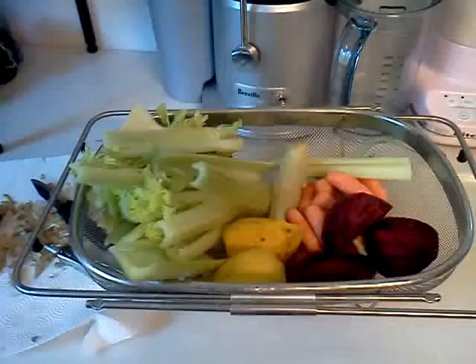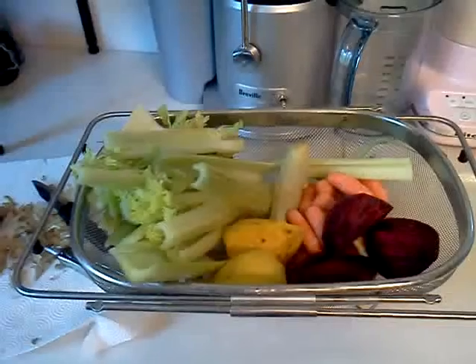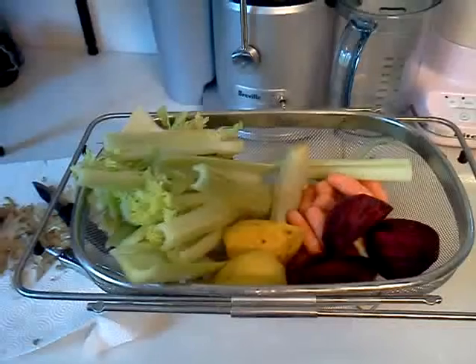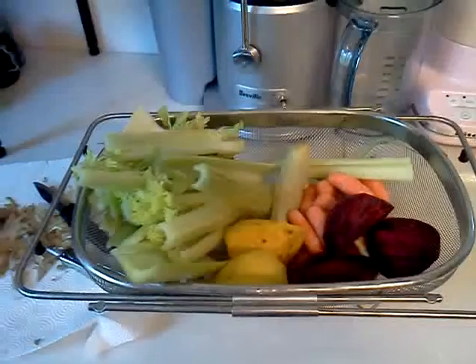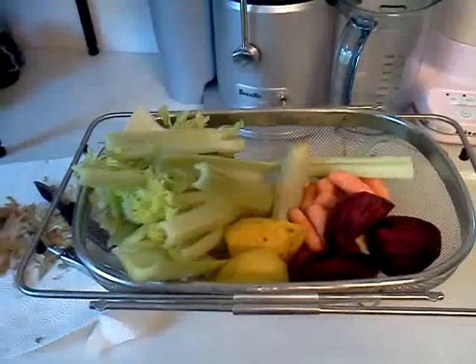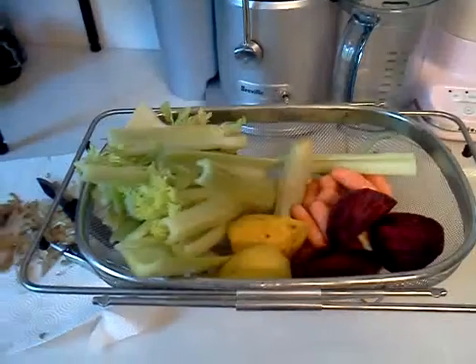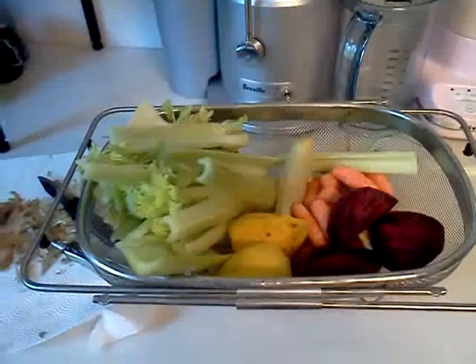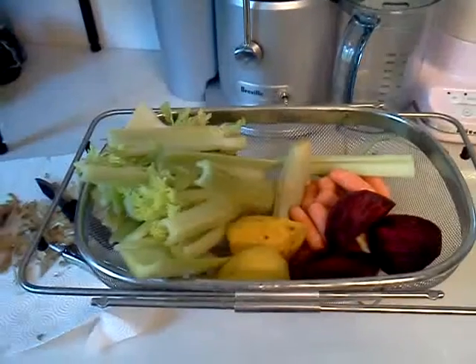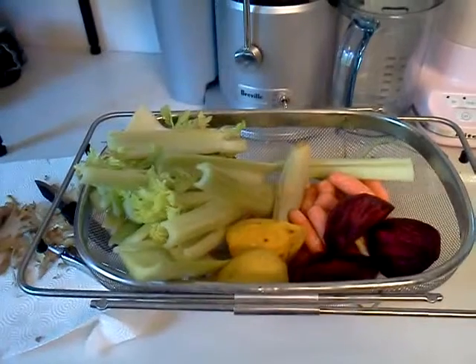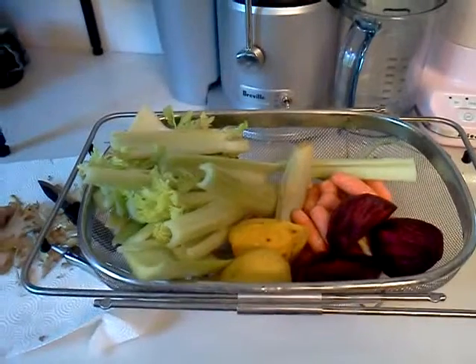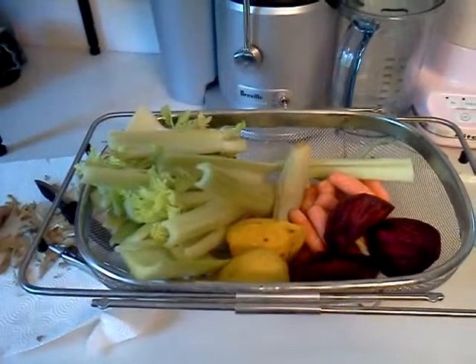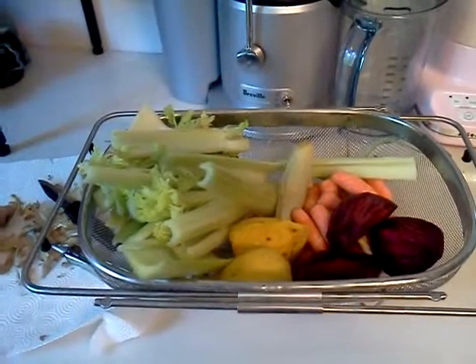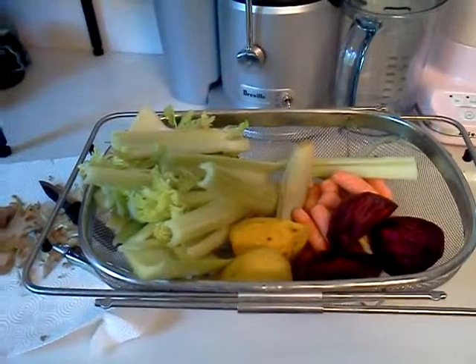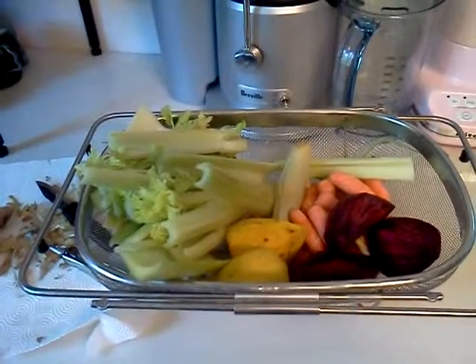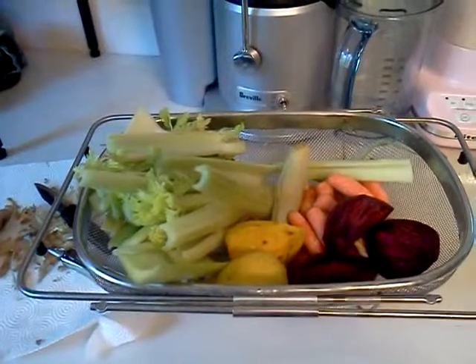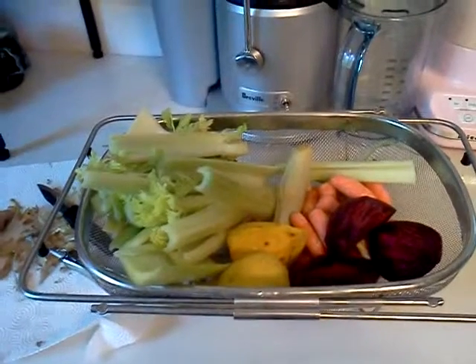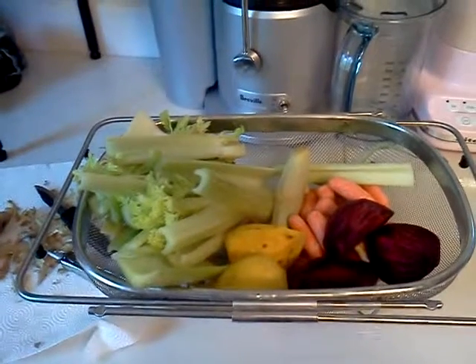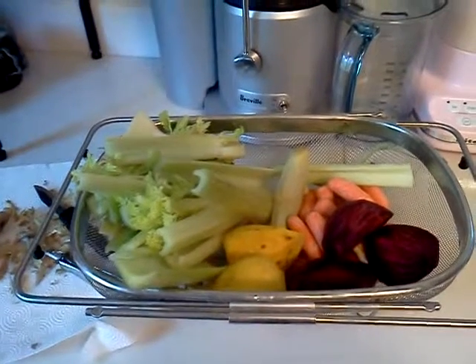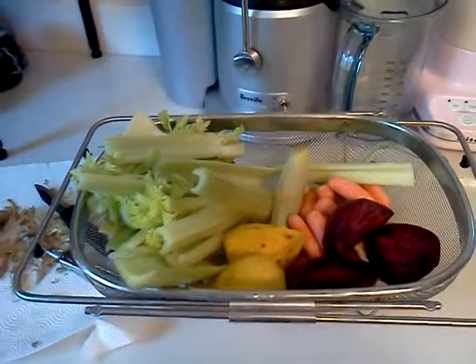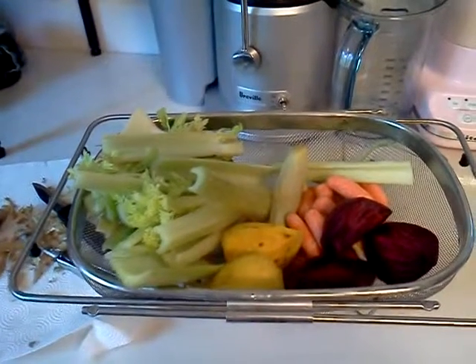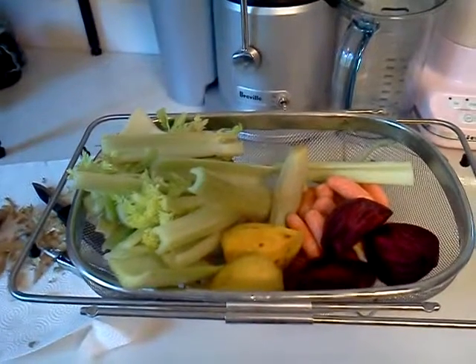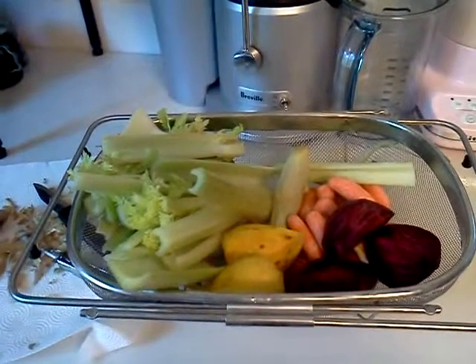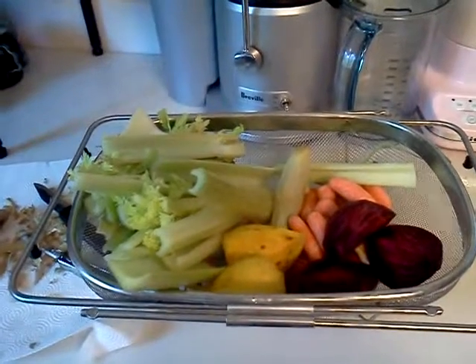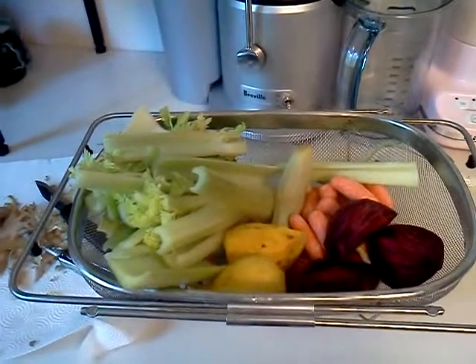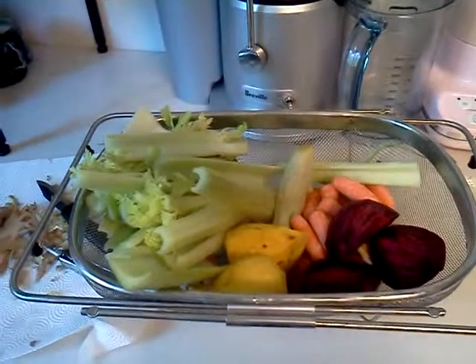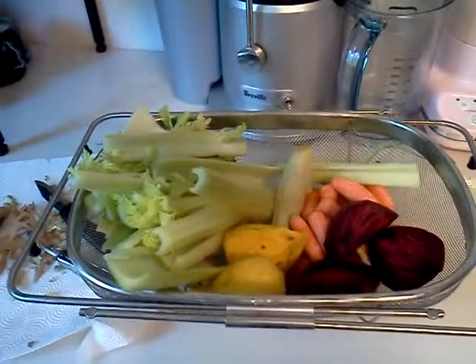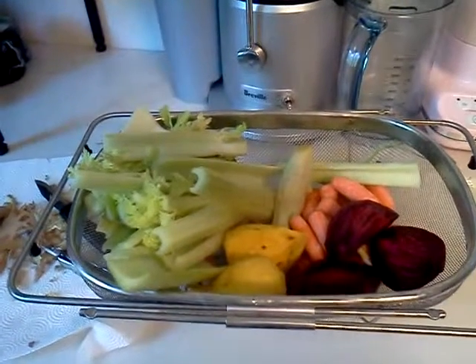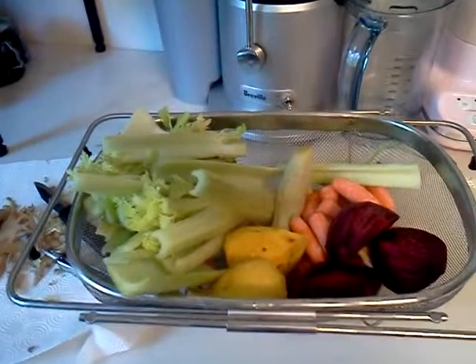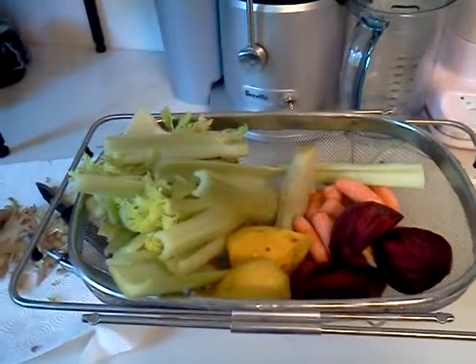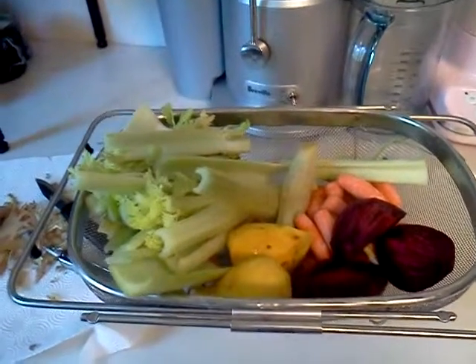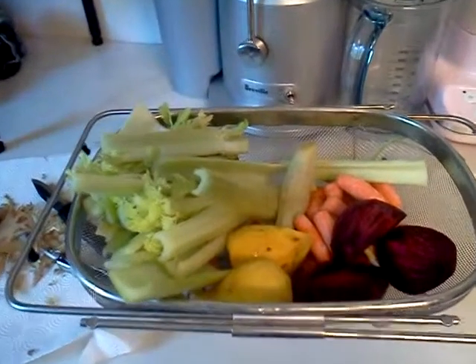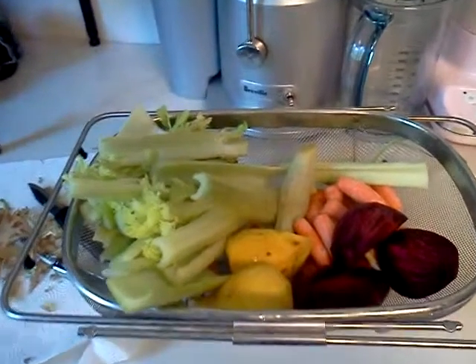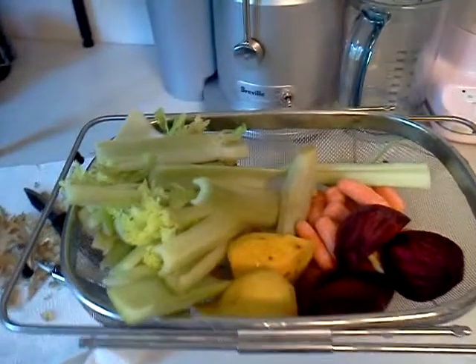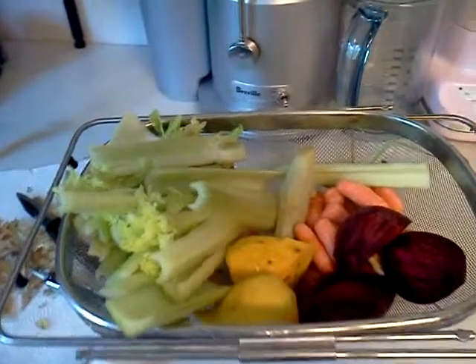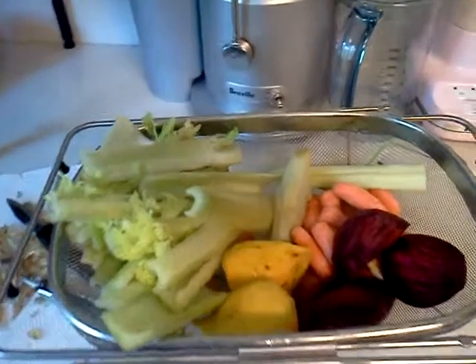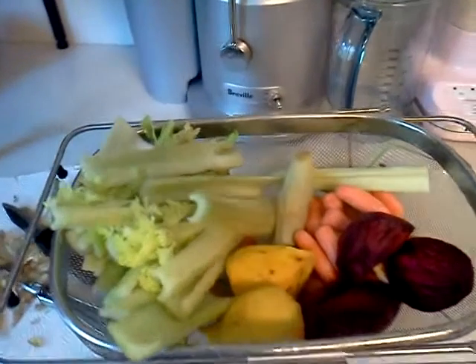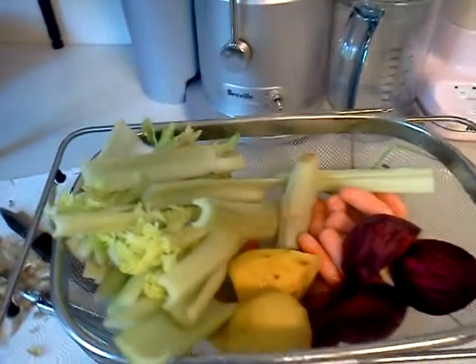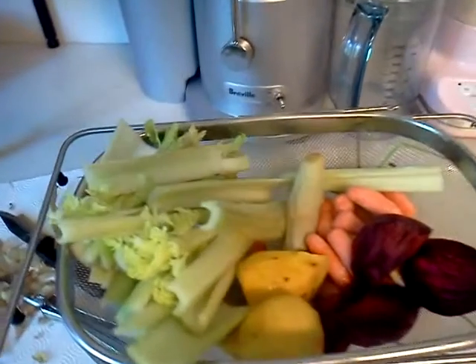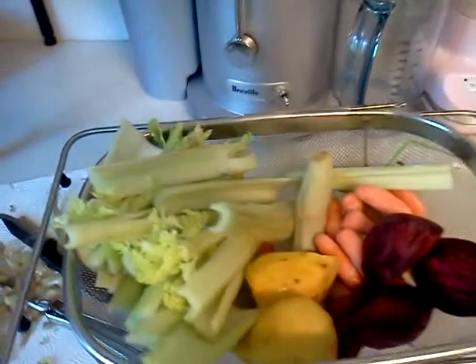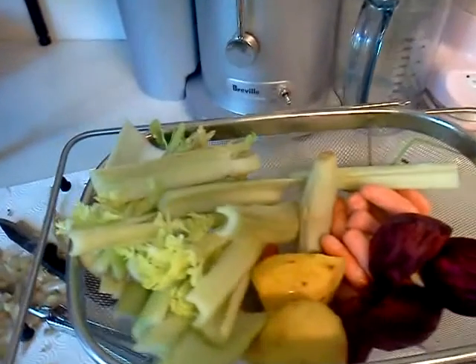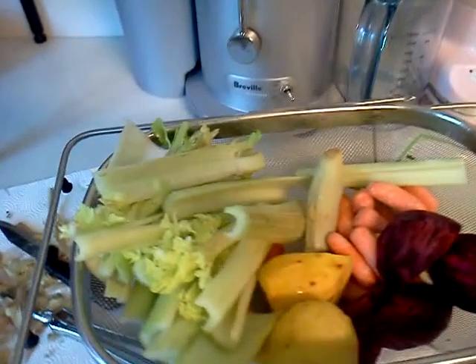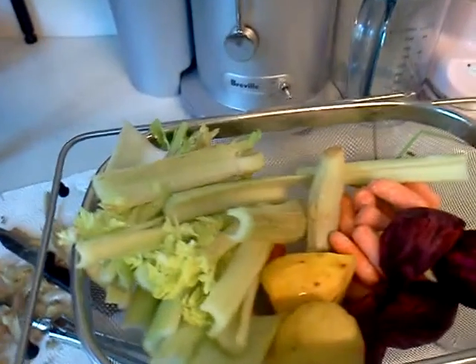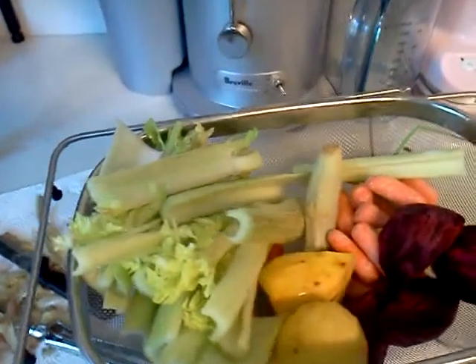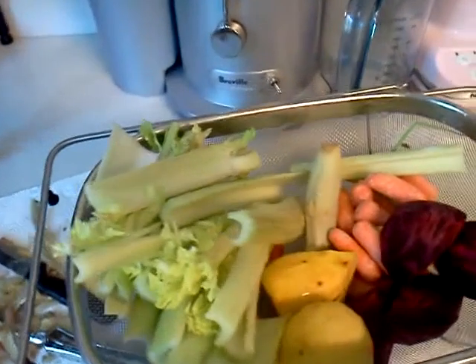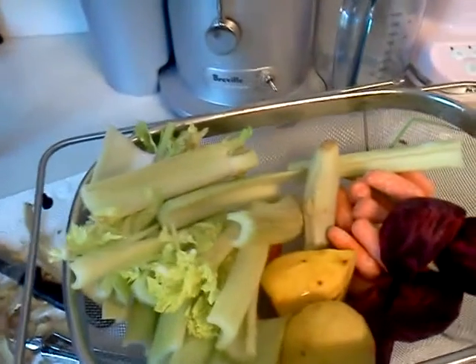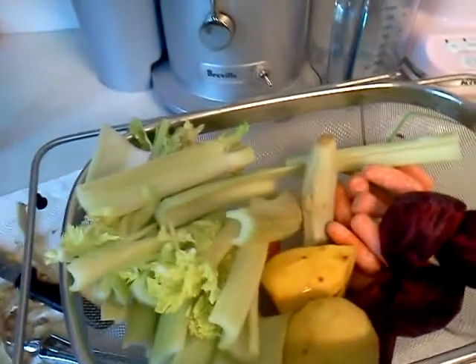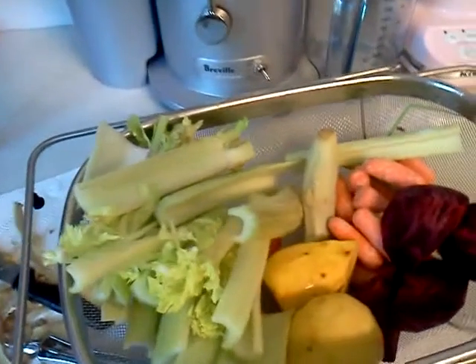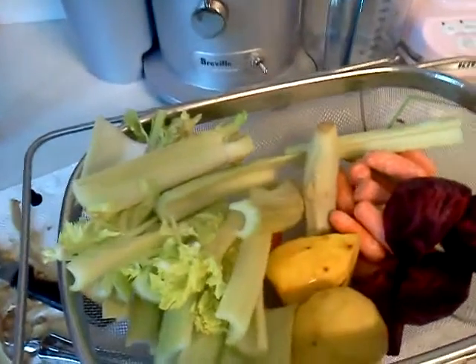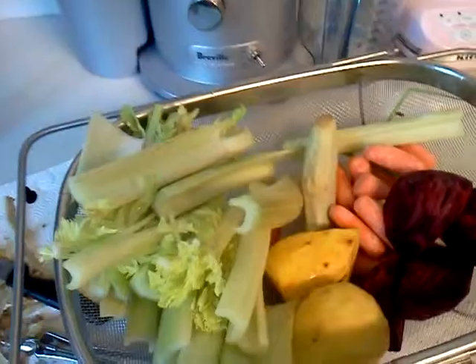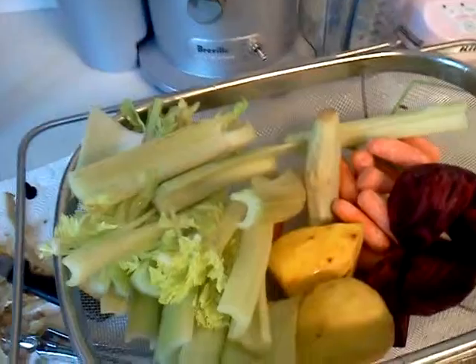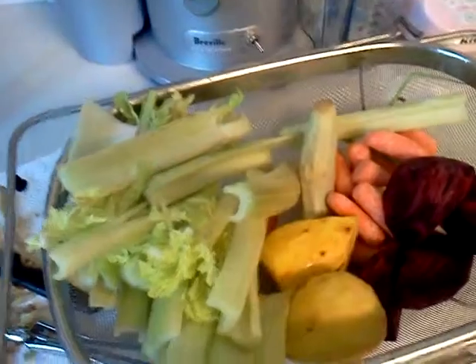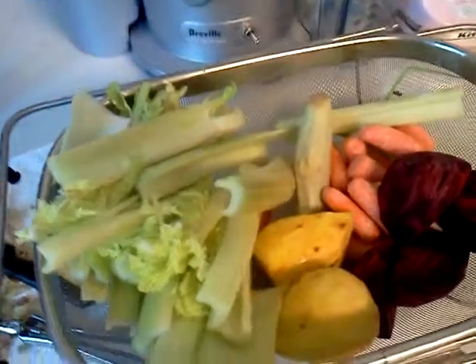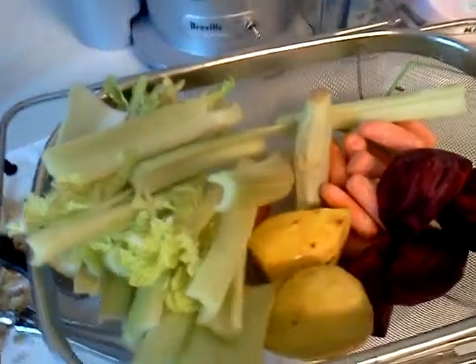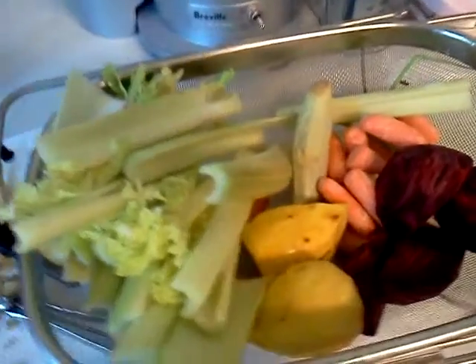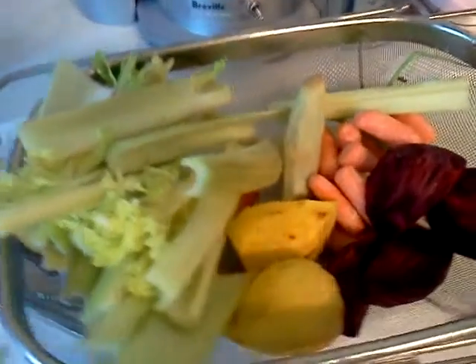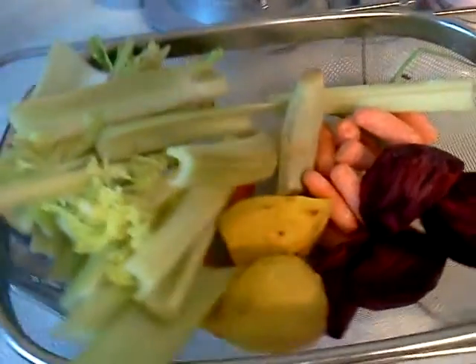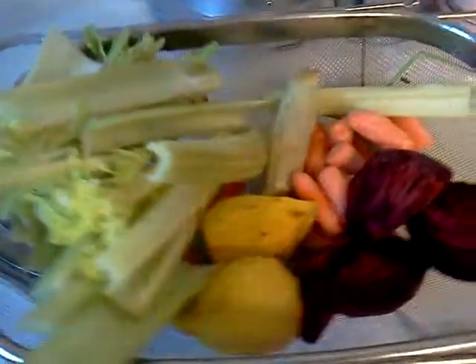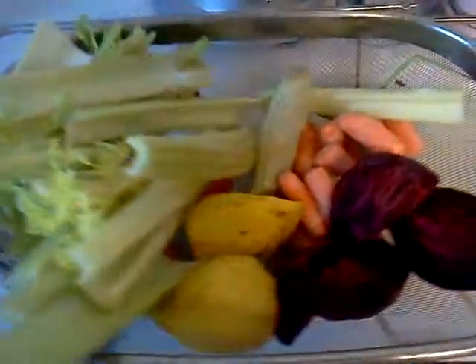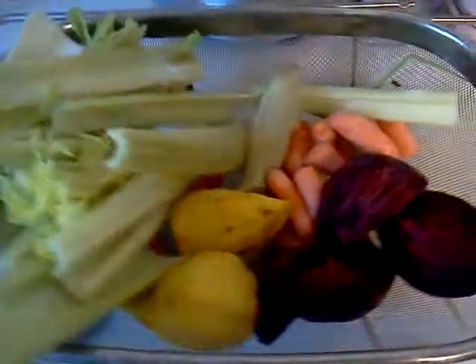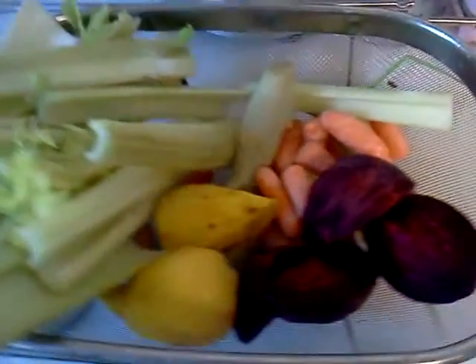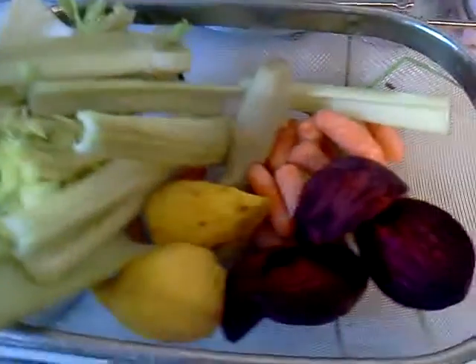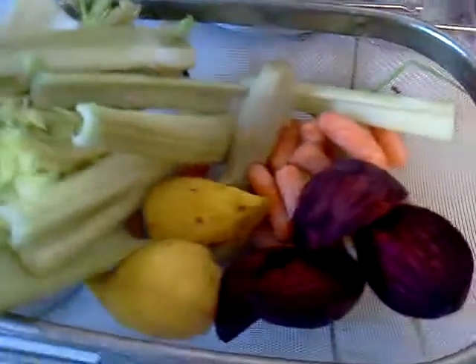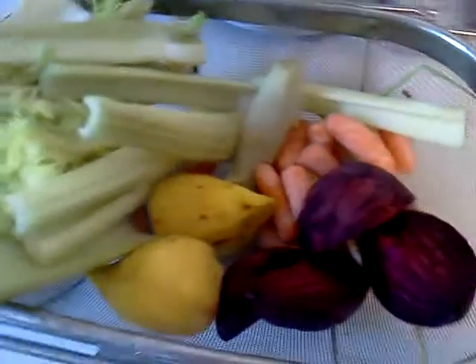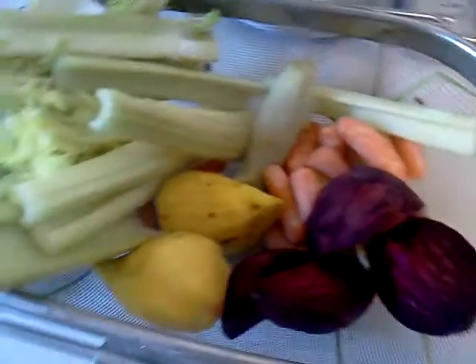Hey friends, Susan Cain here. Just wanted to share with you today's Jutherific recipe.